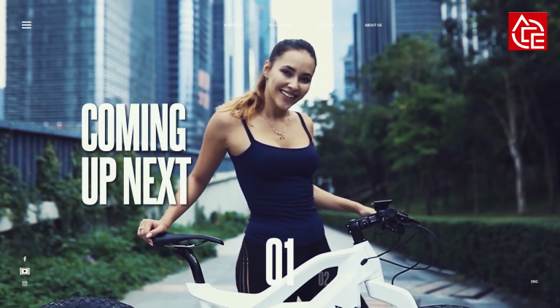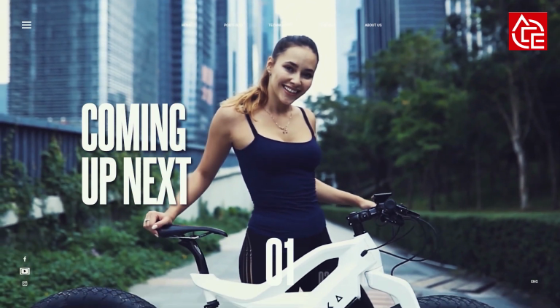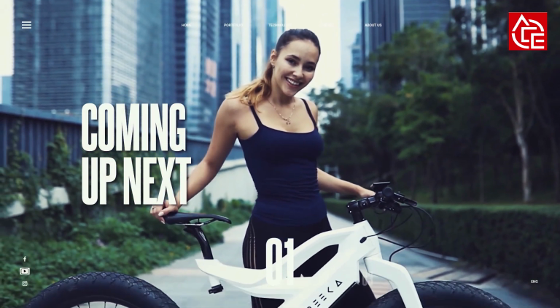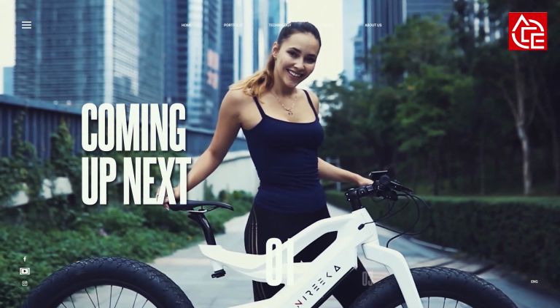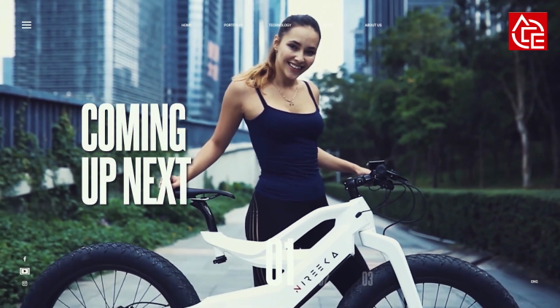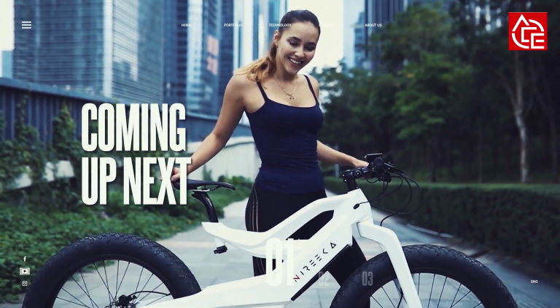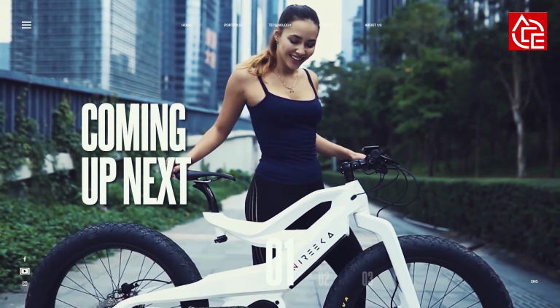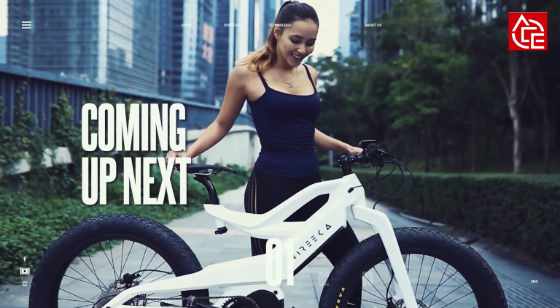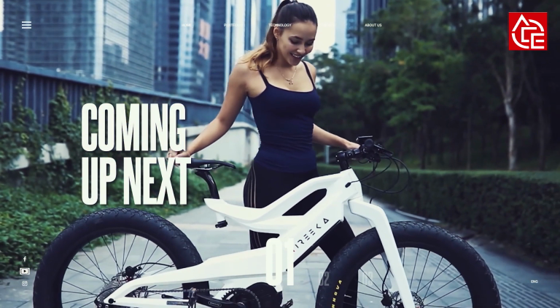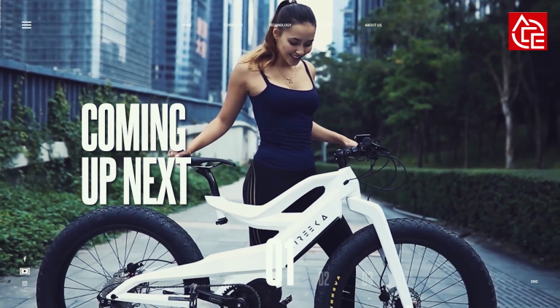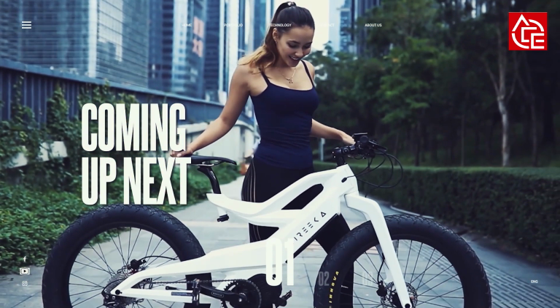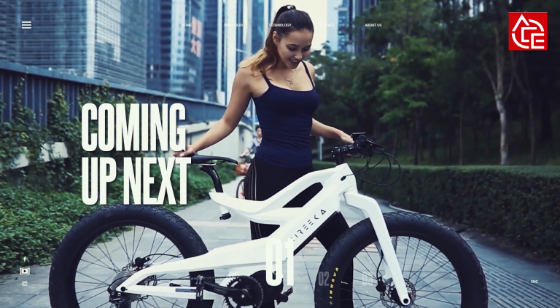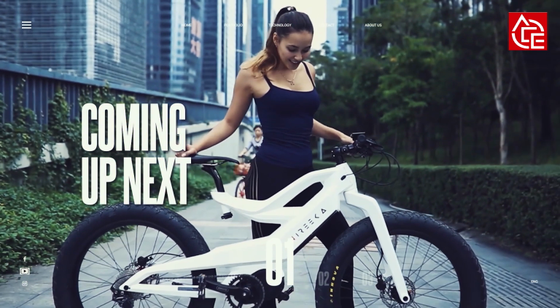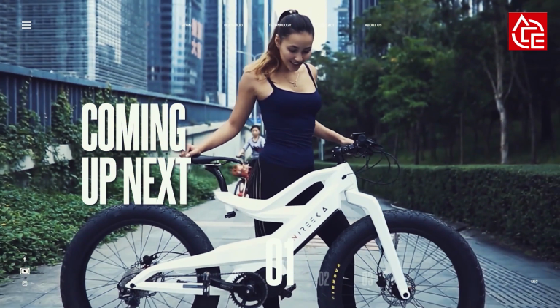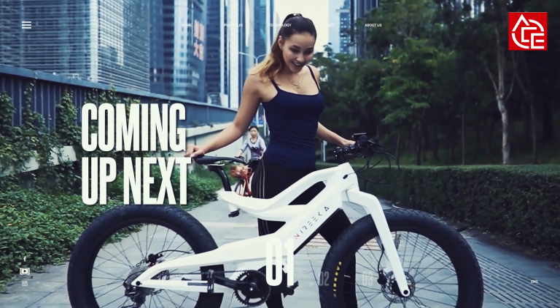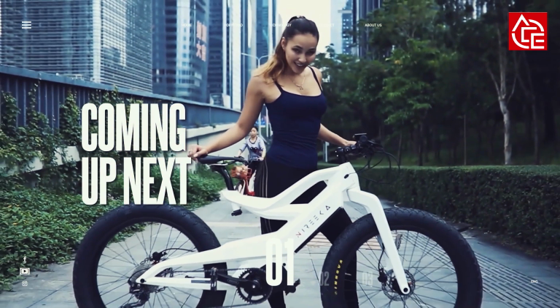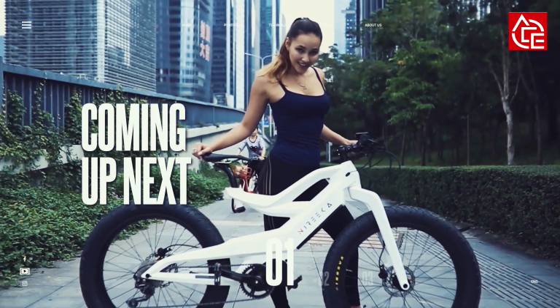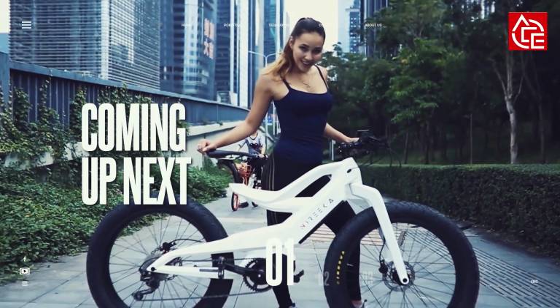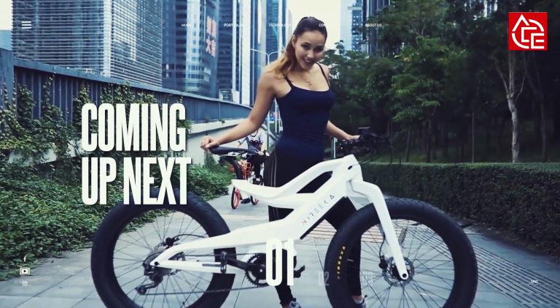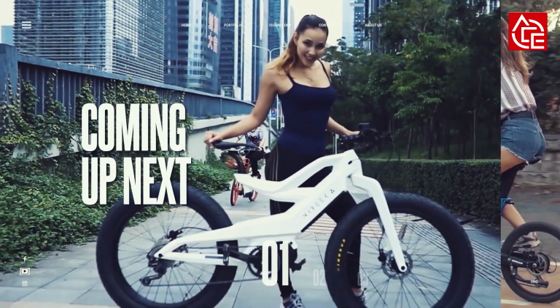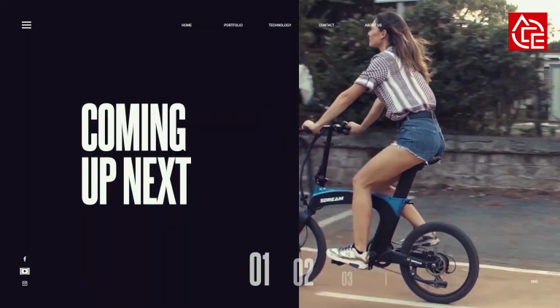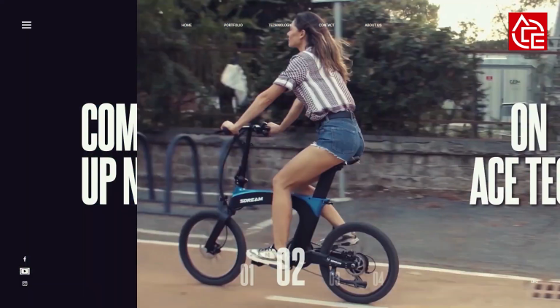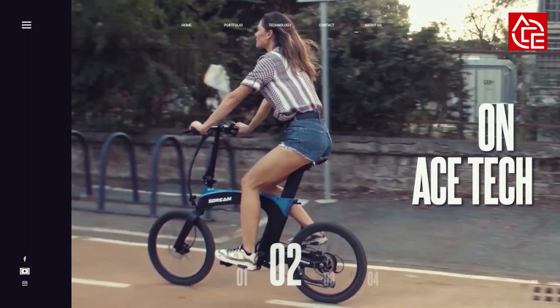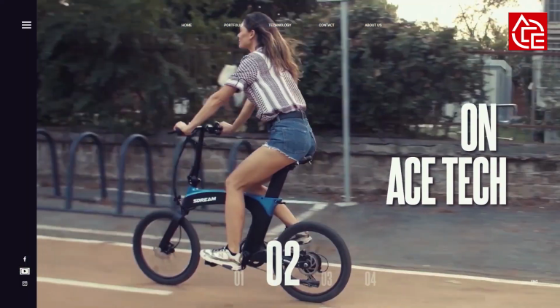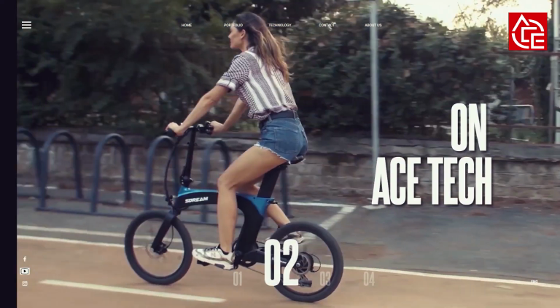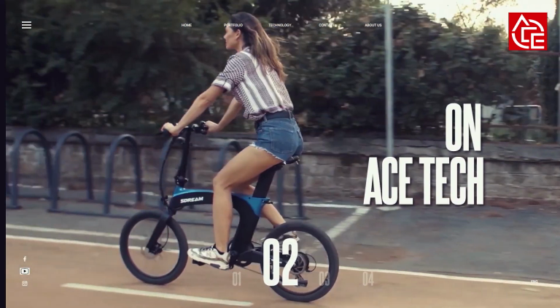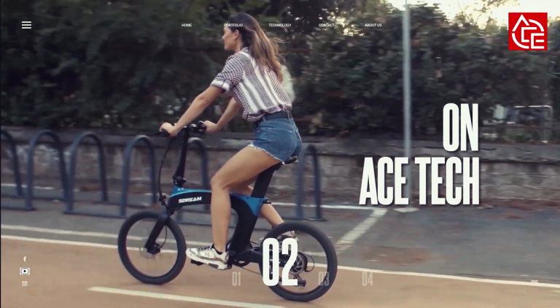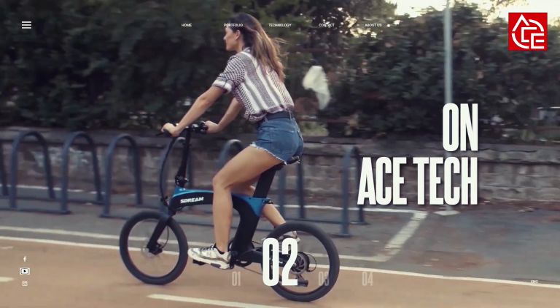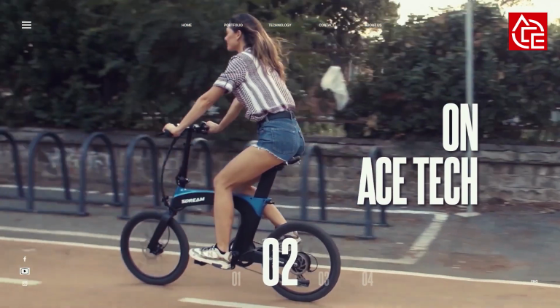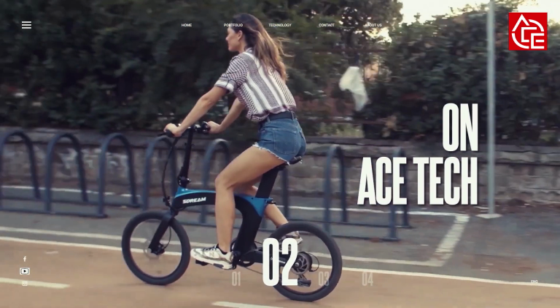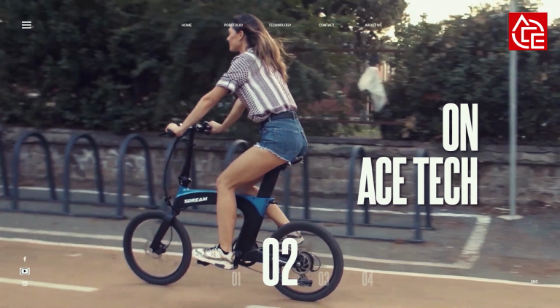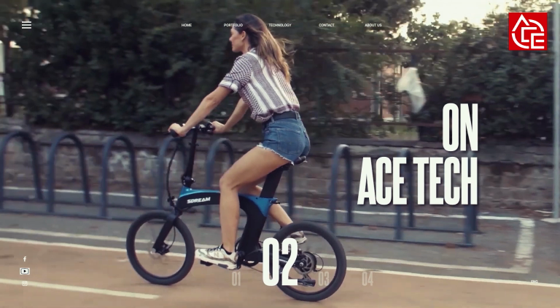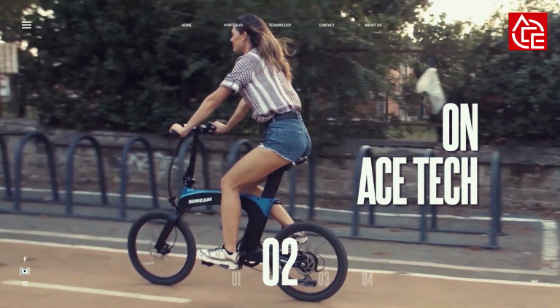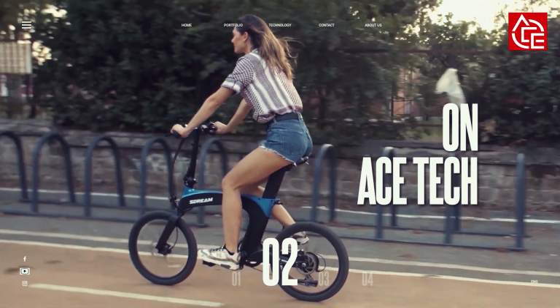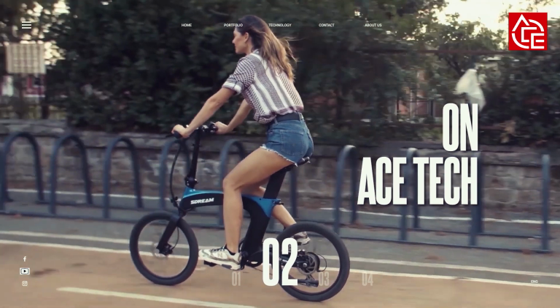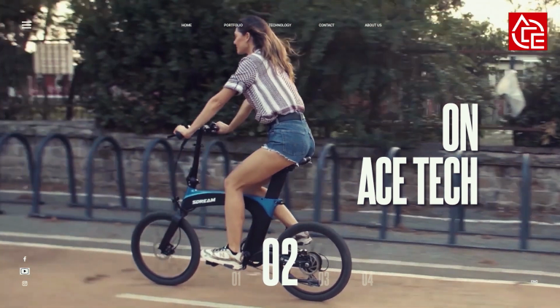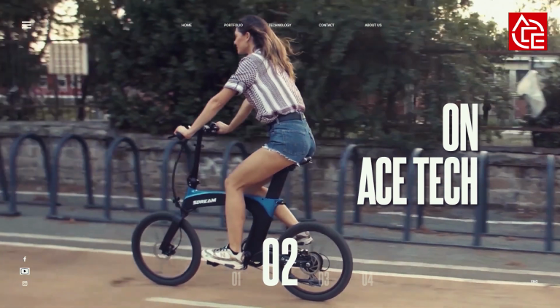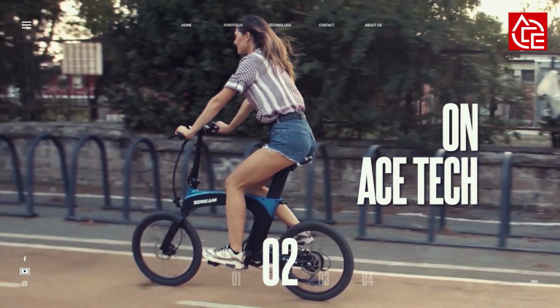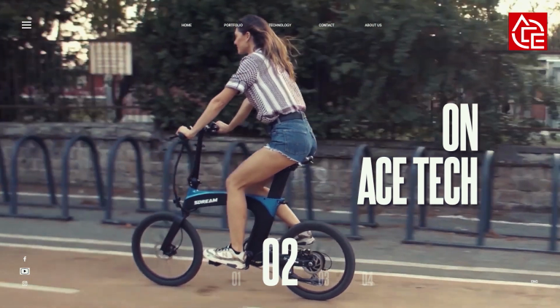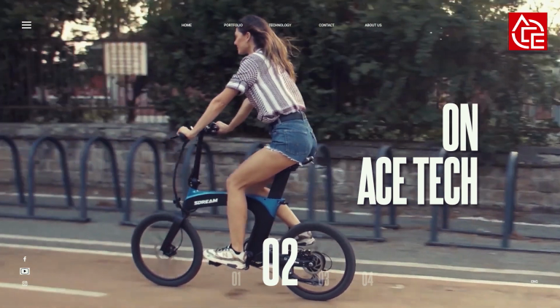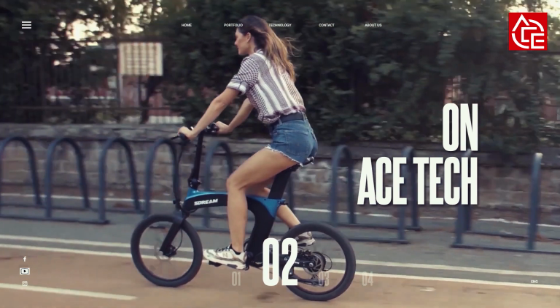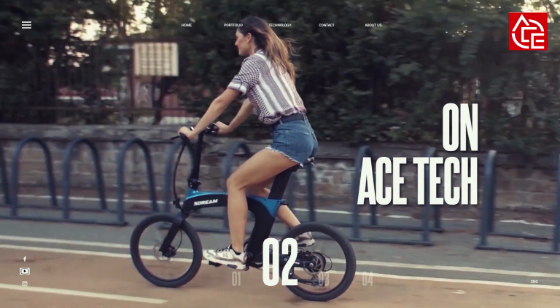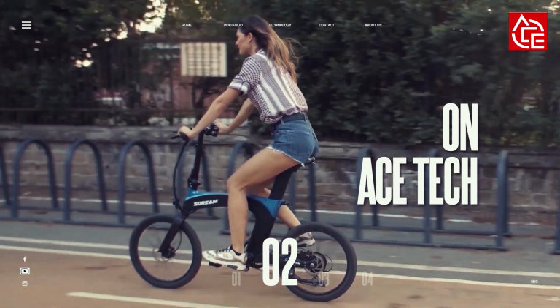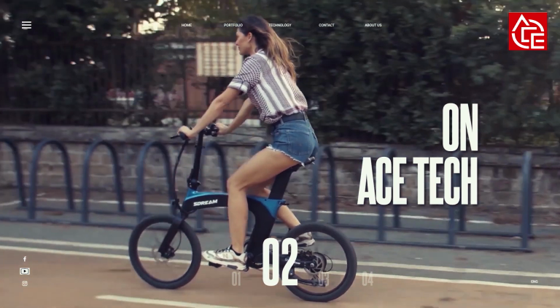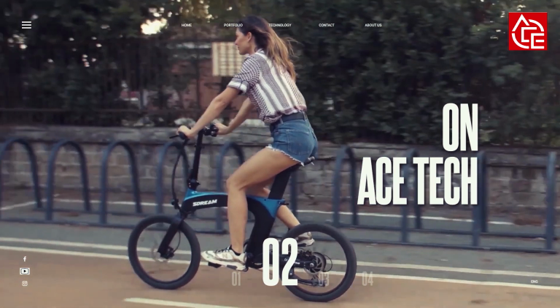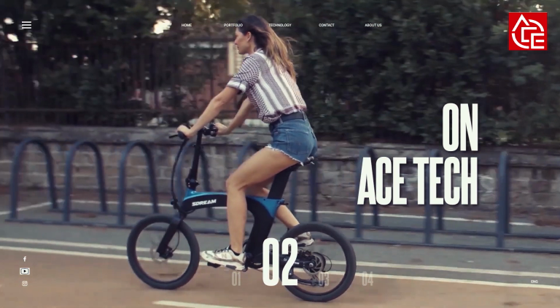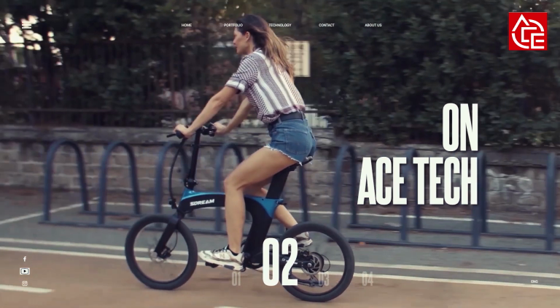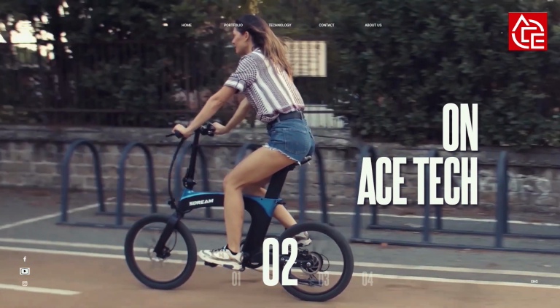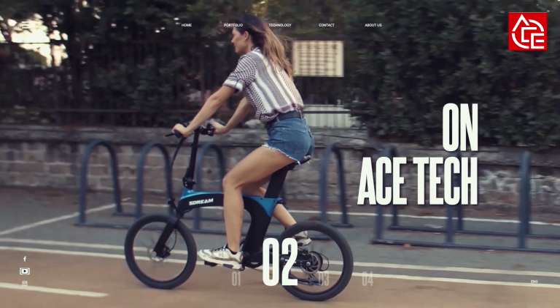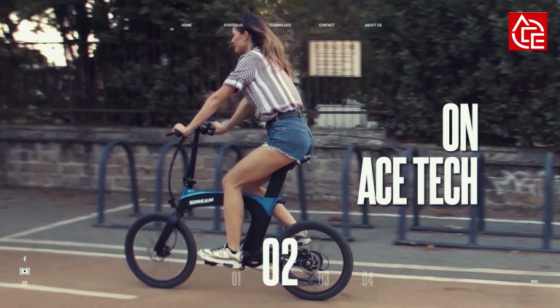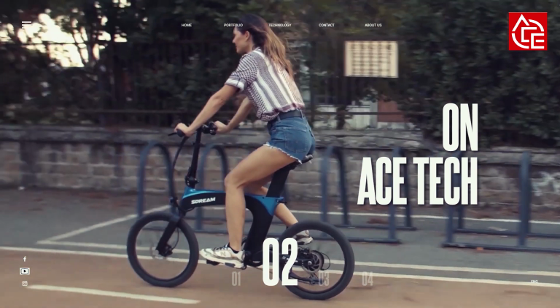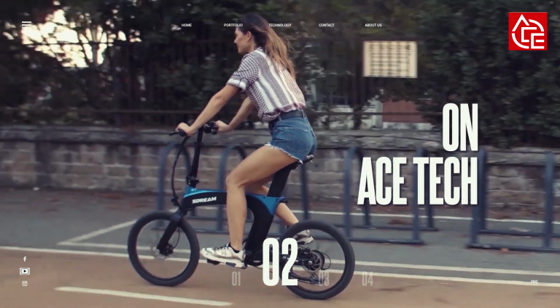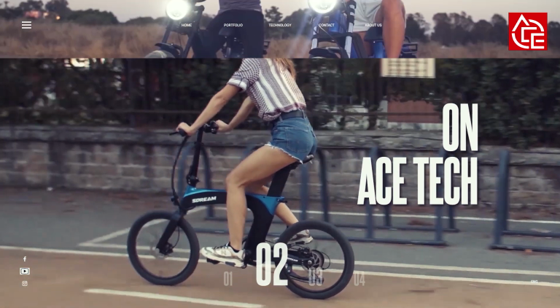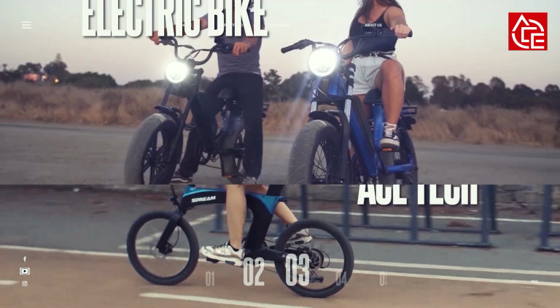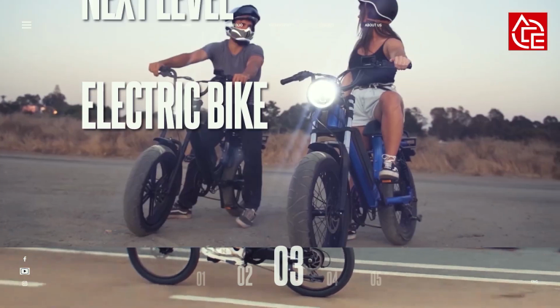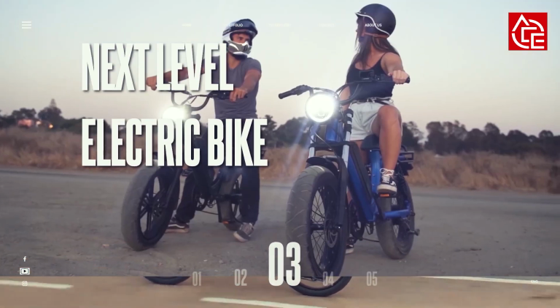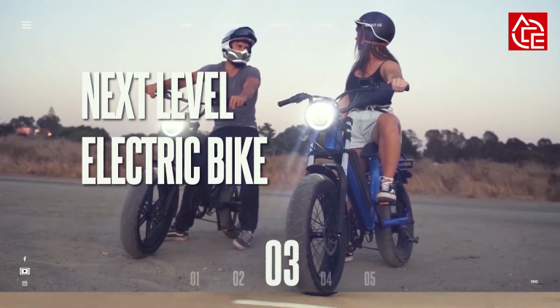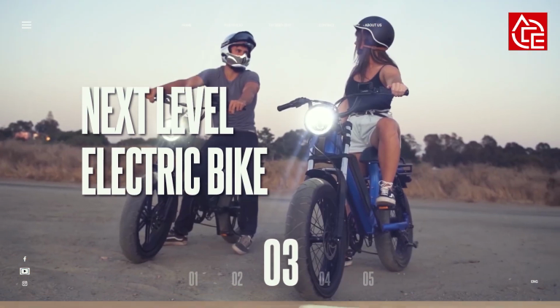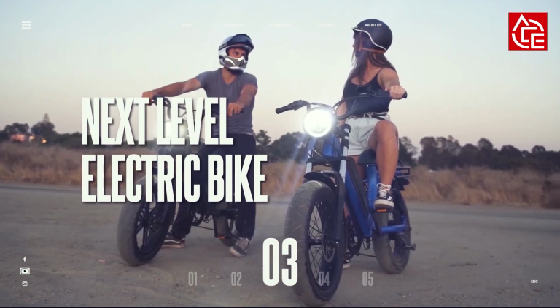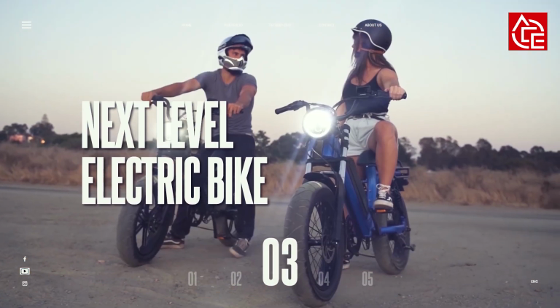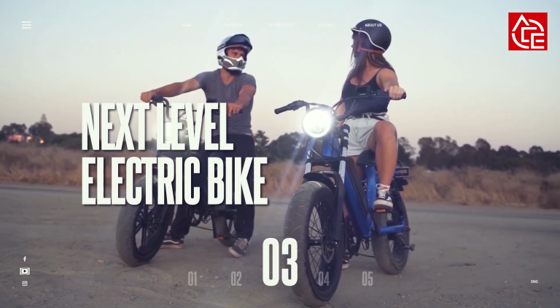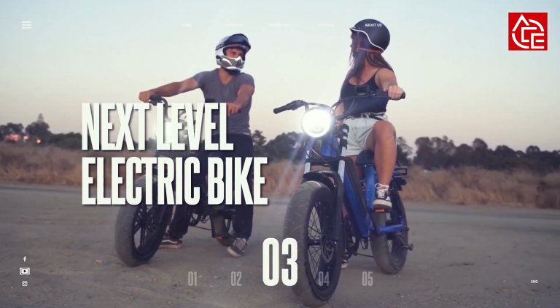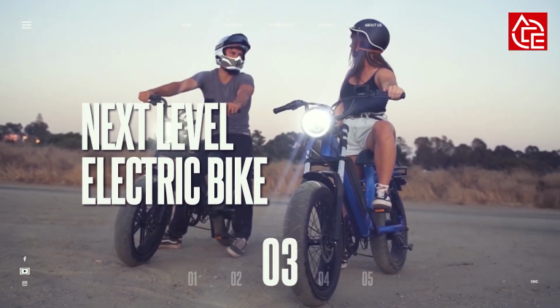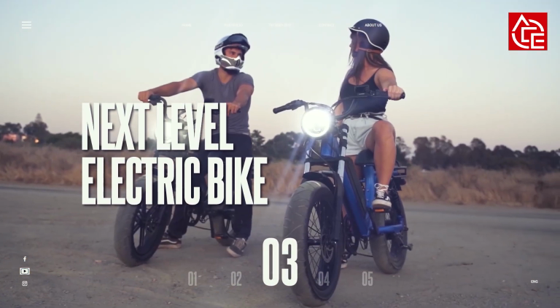Welcome to Ace Tech, your source for the latest tech and innovation videos. In today's video, we are going to look at the next level e-bikes available.